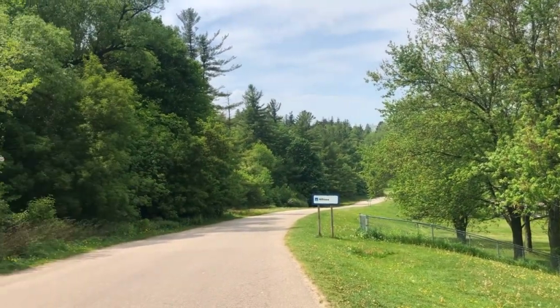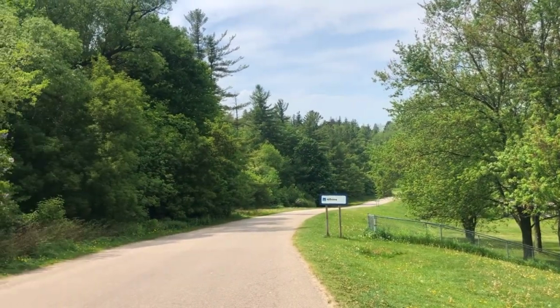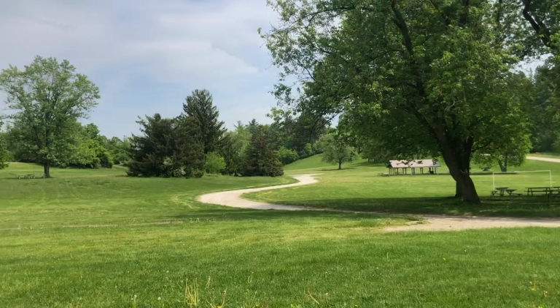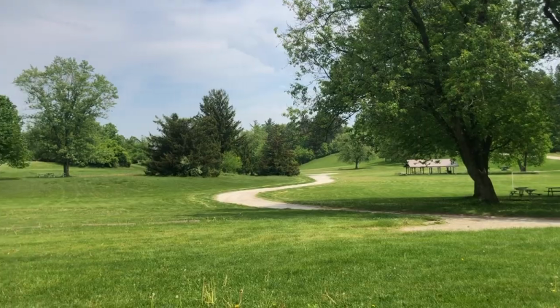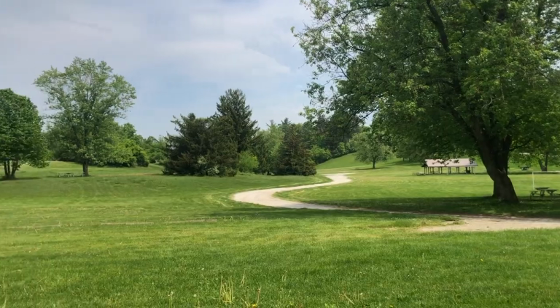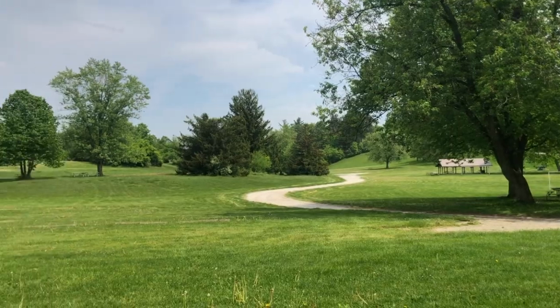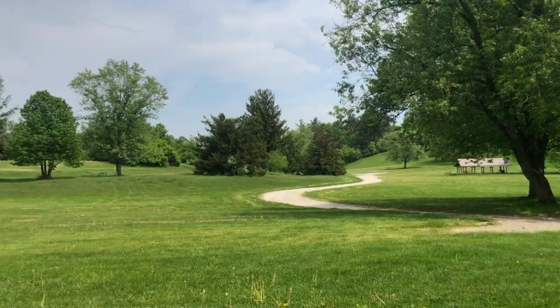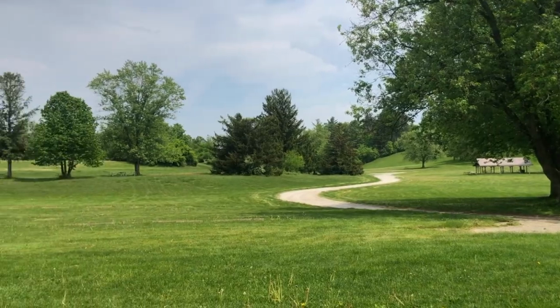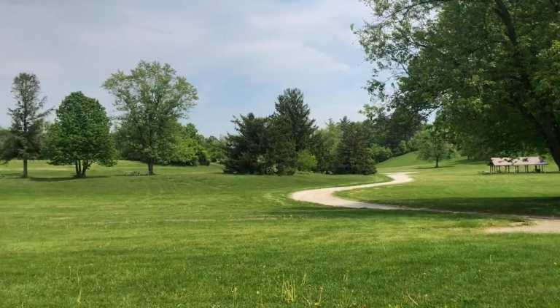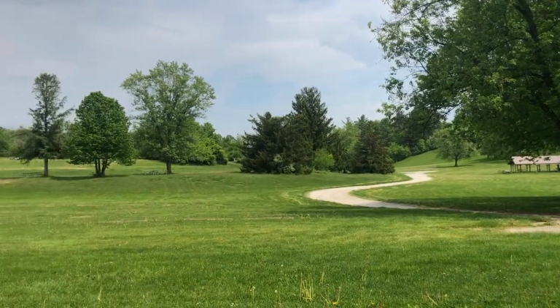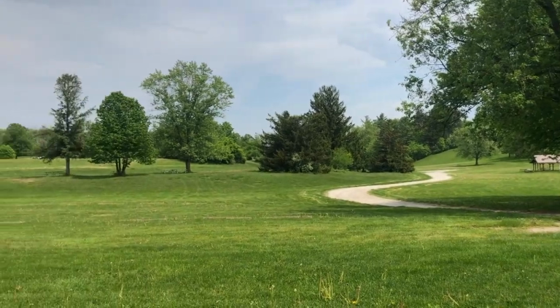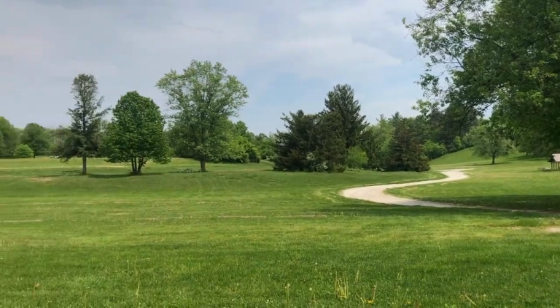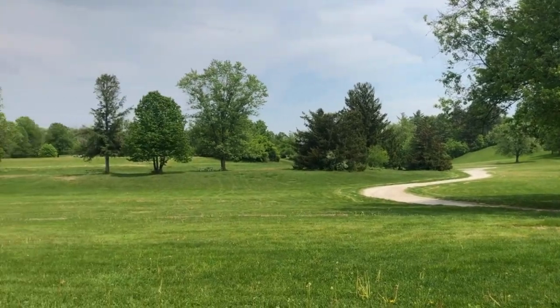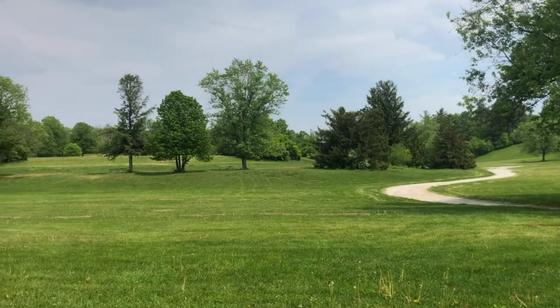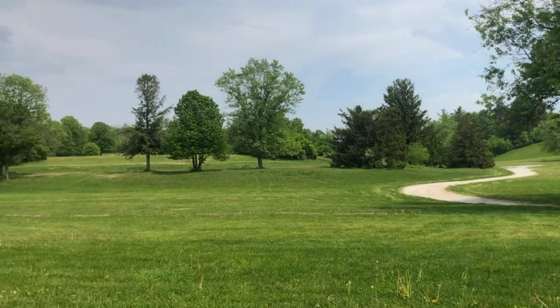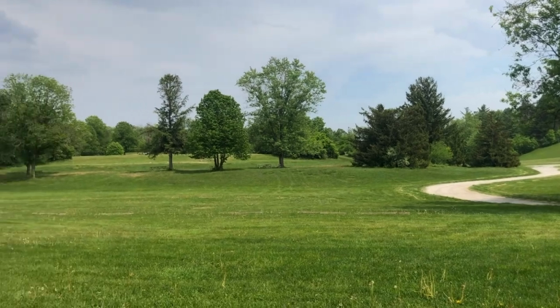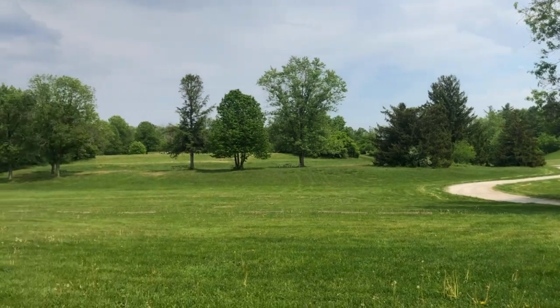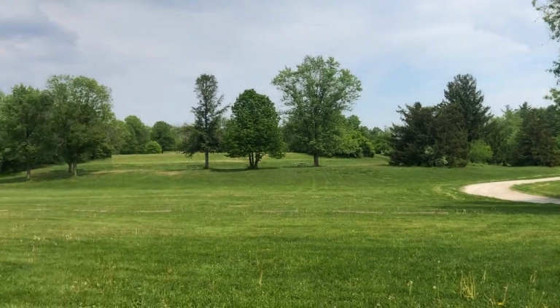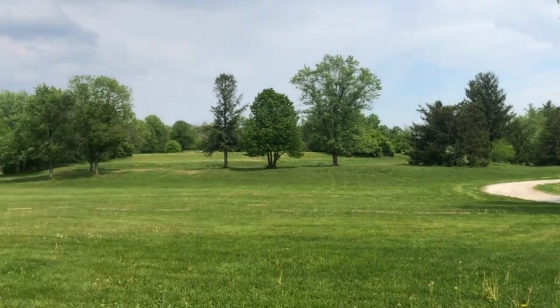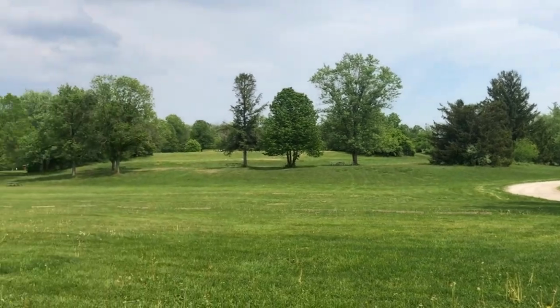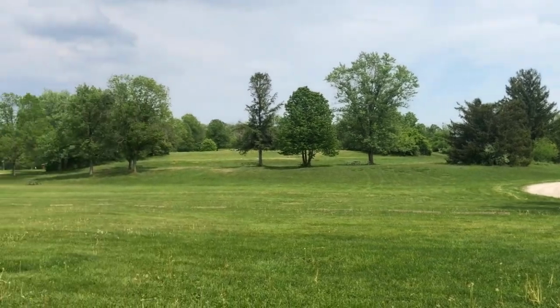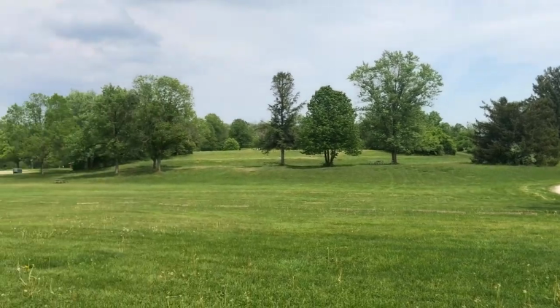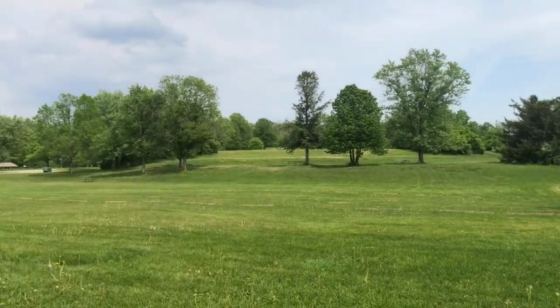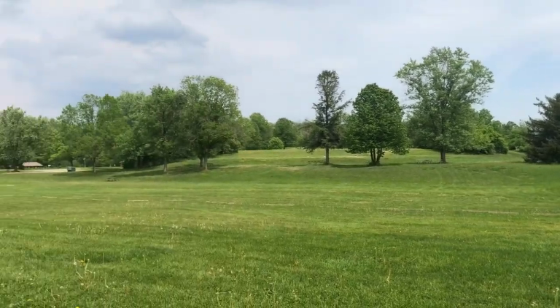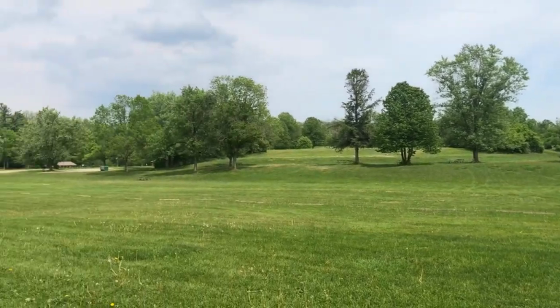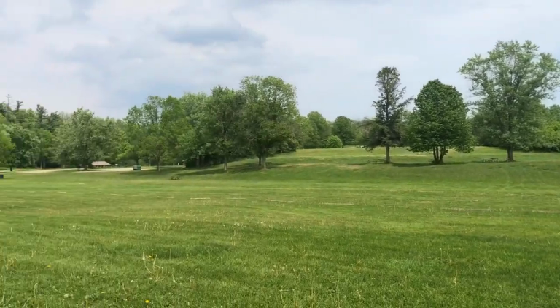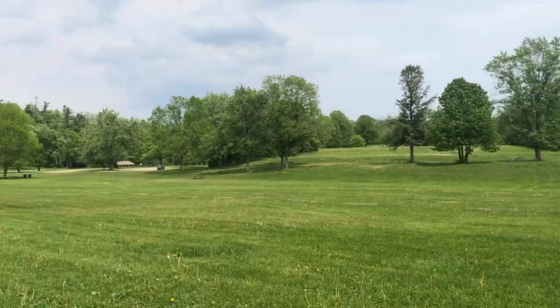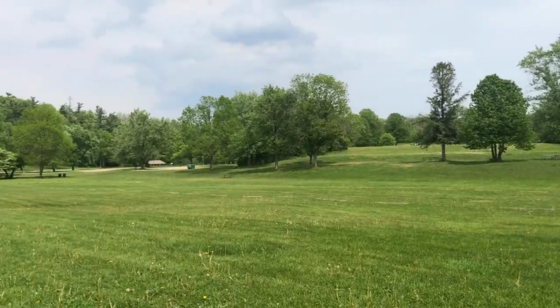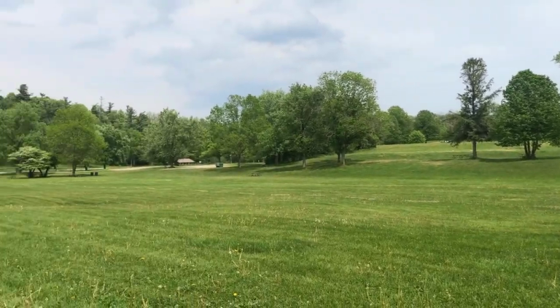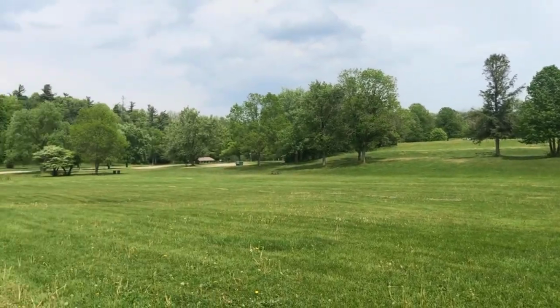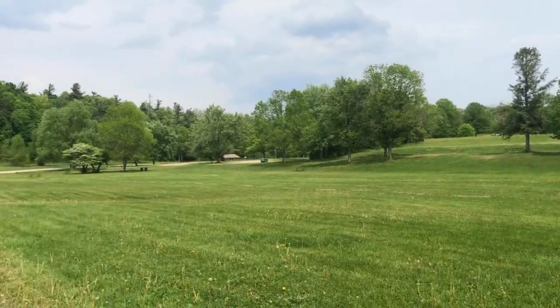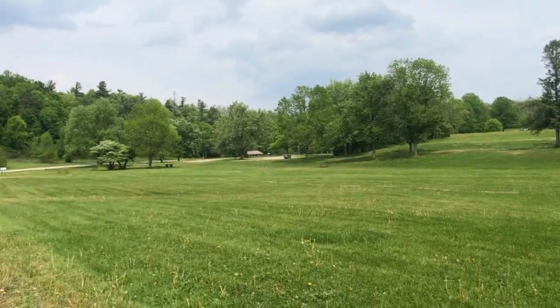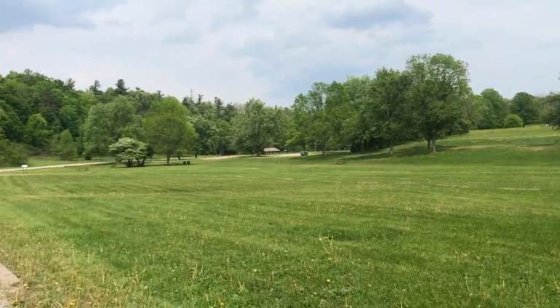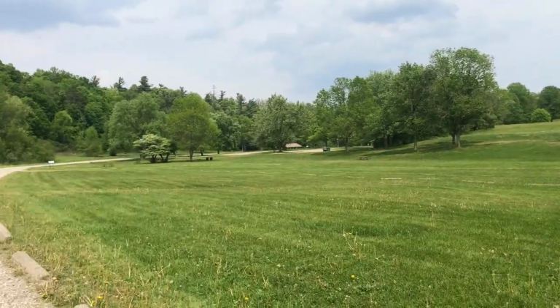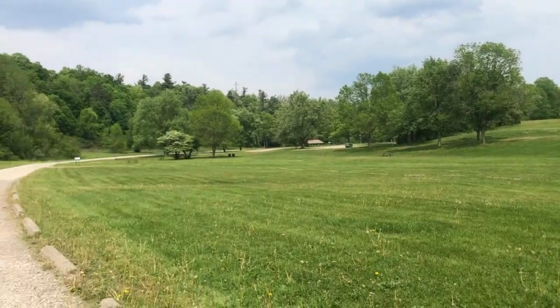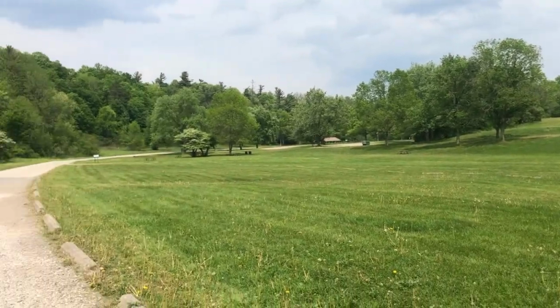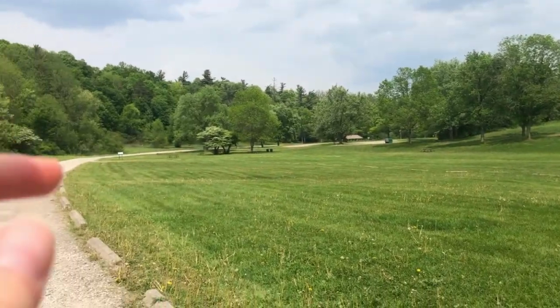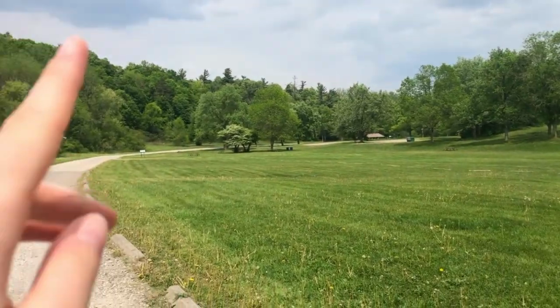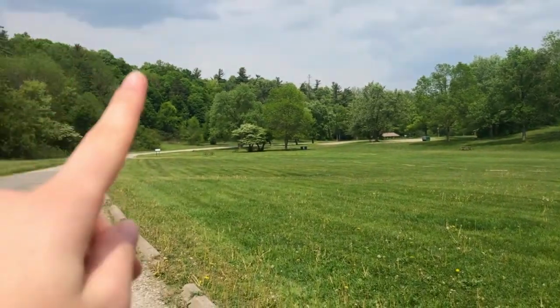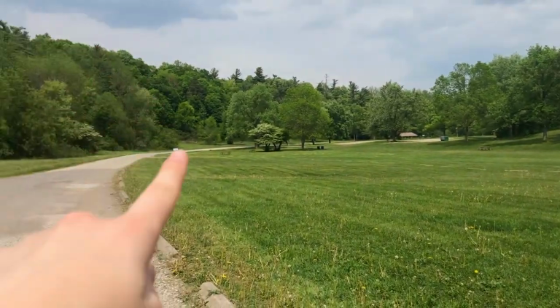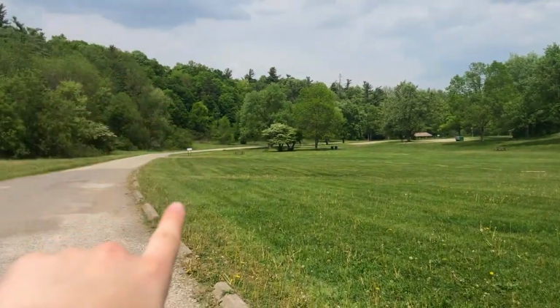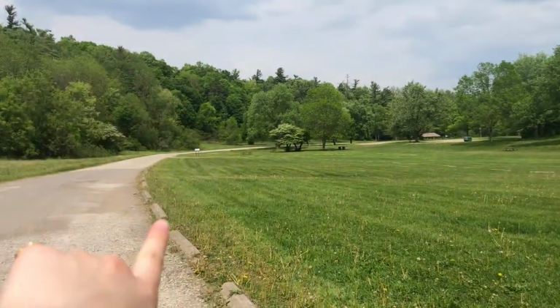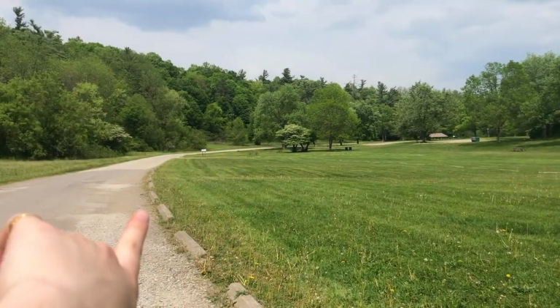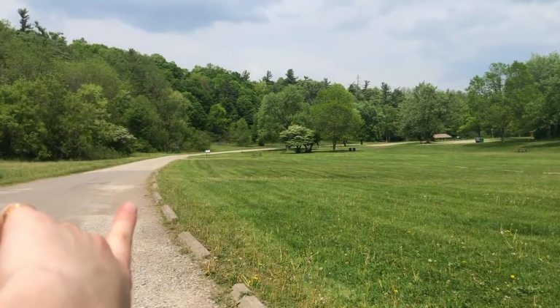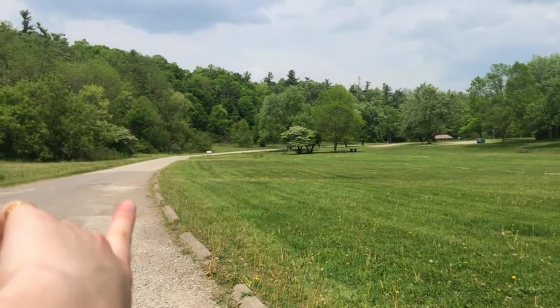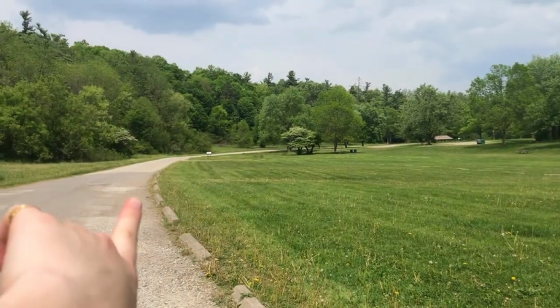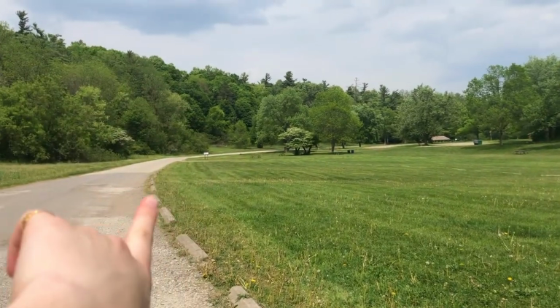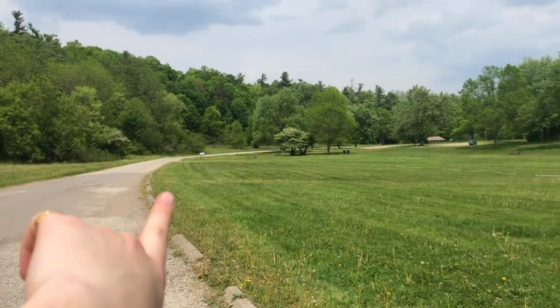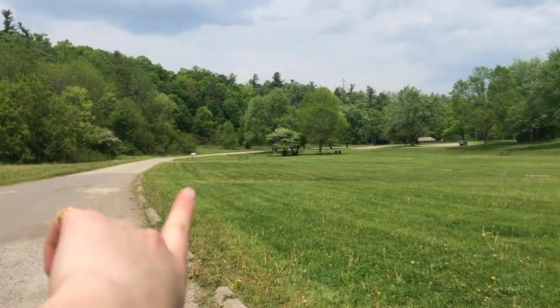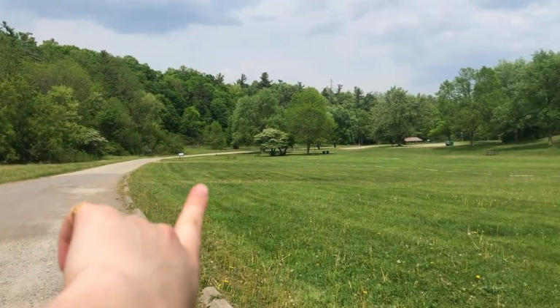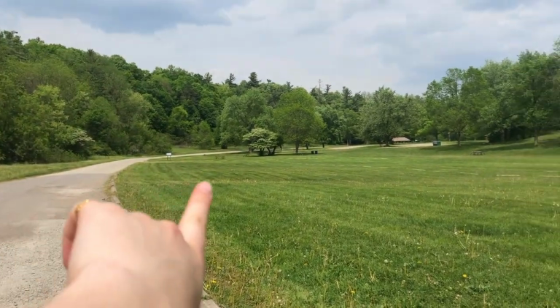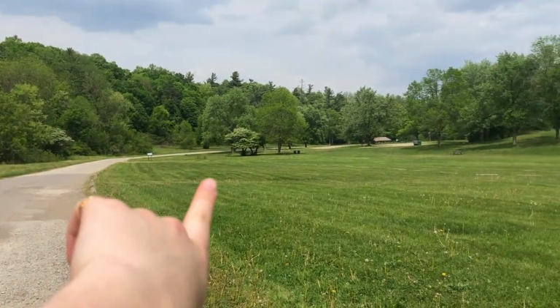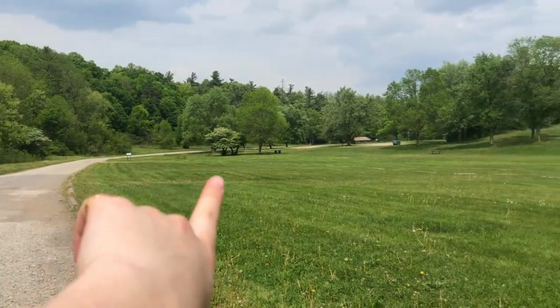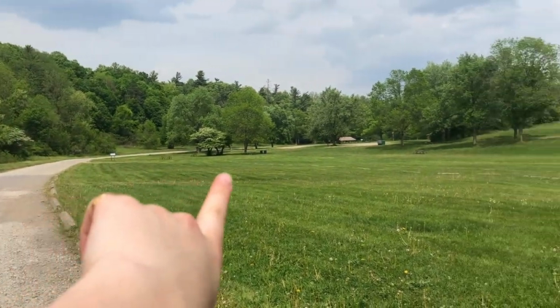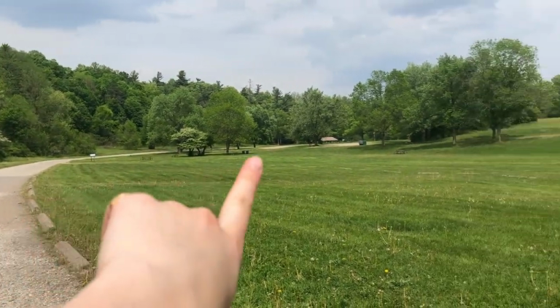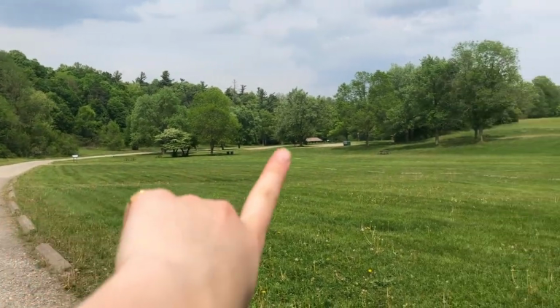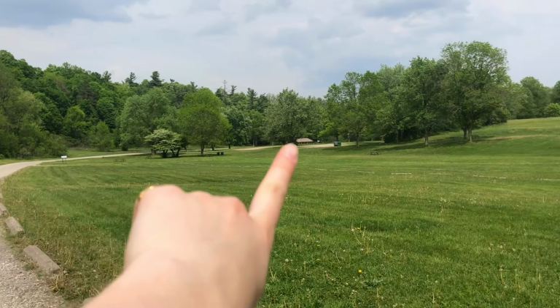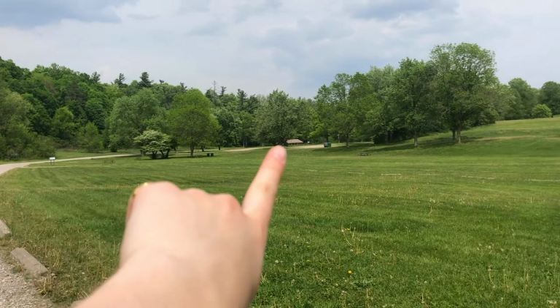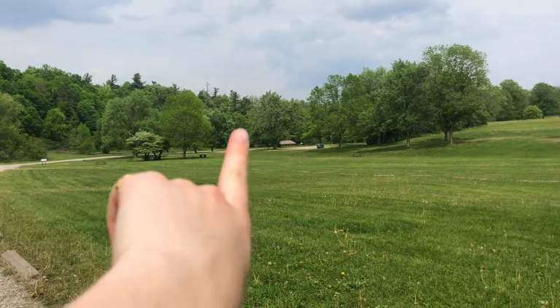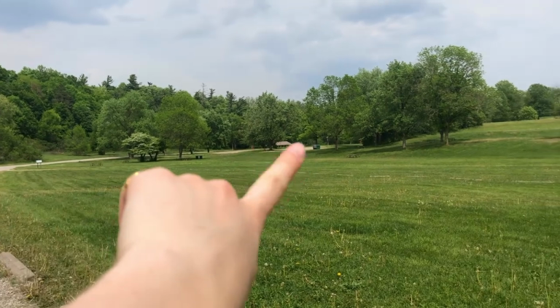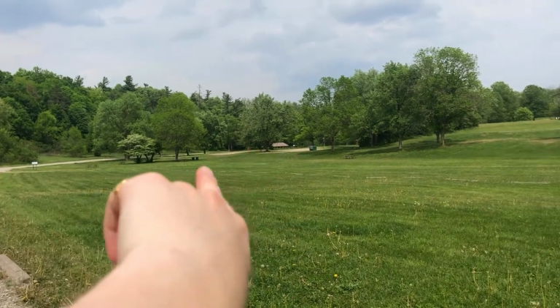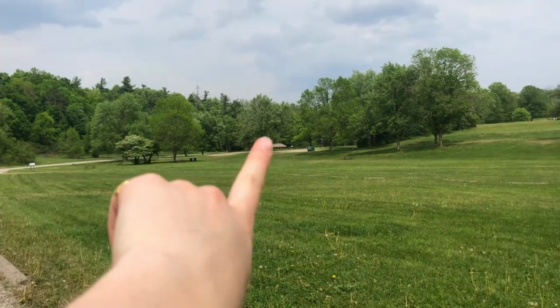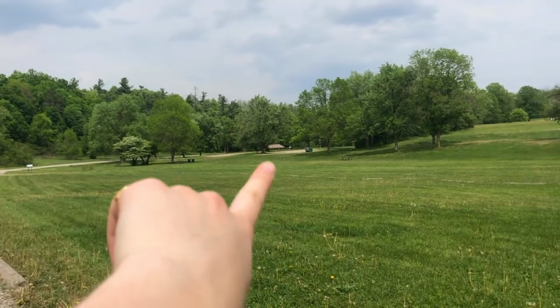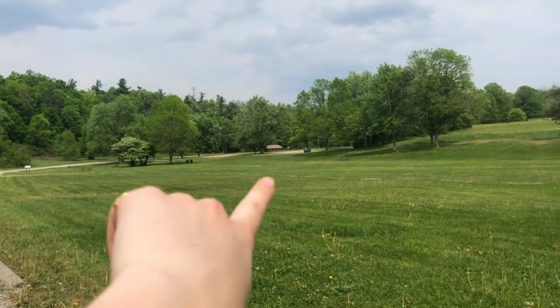This is the view at the bottom of the hill, and we're gonna keep going this way and see what's going on over there.